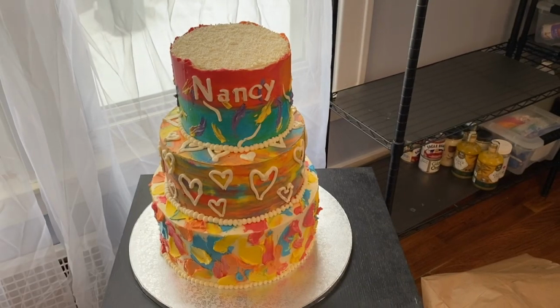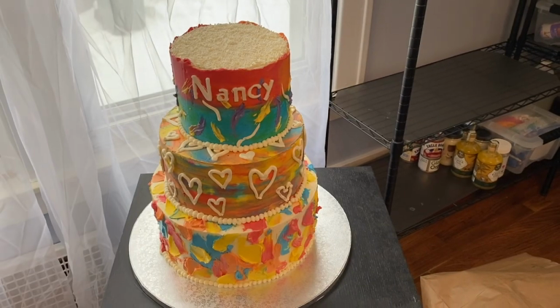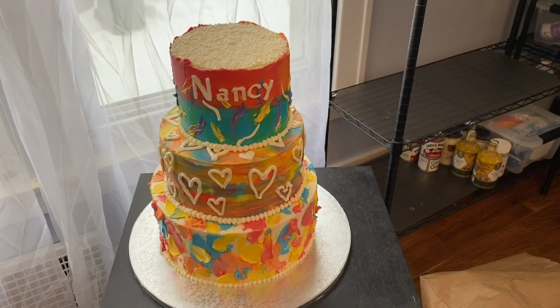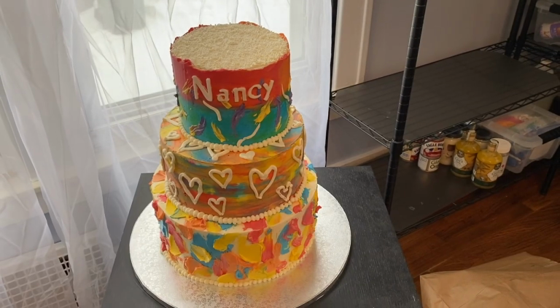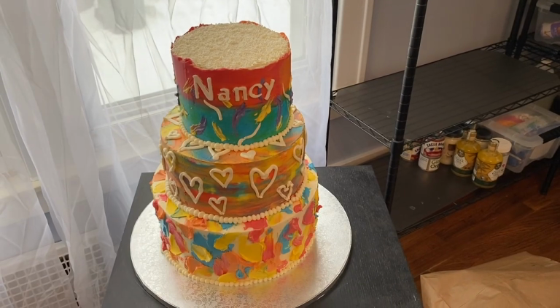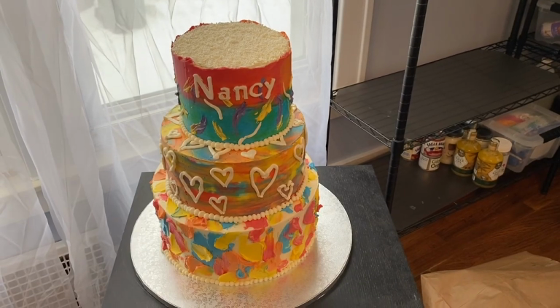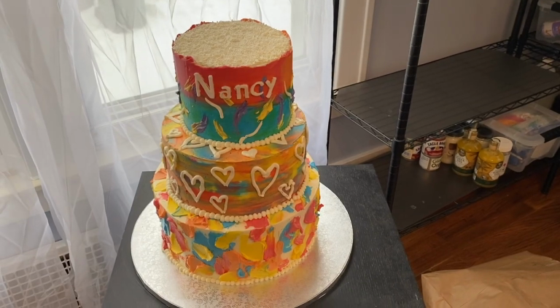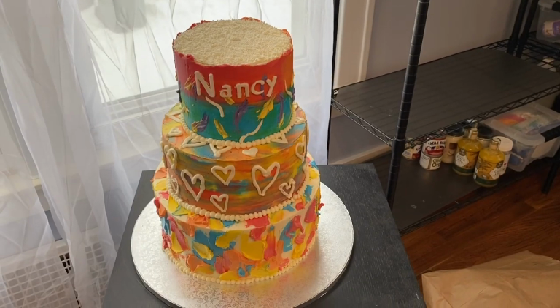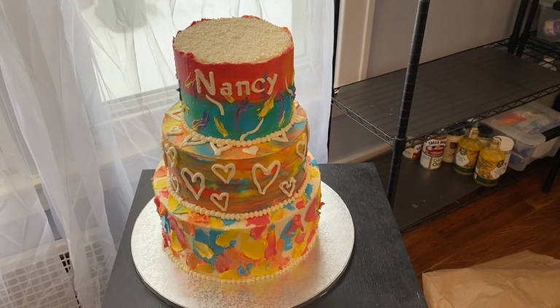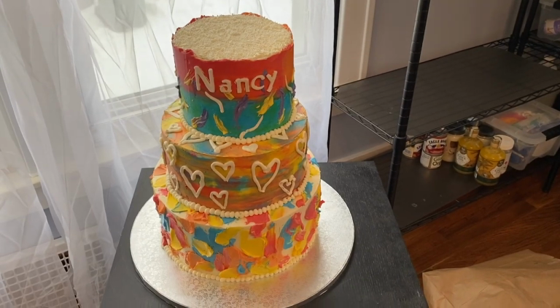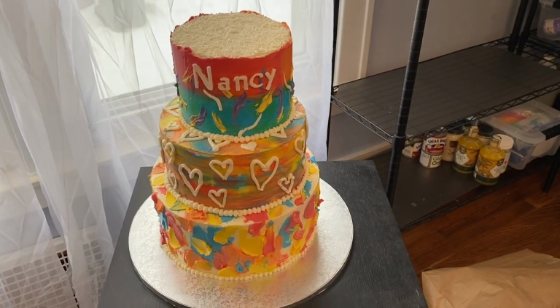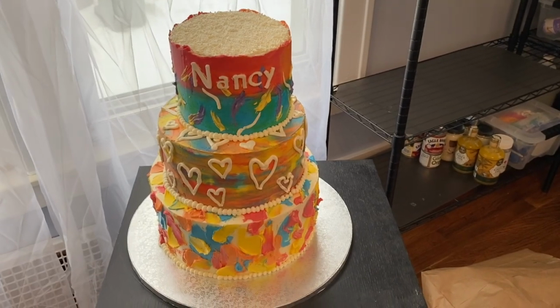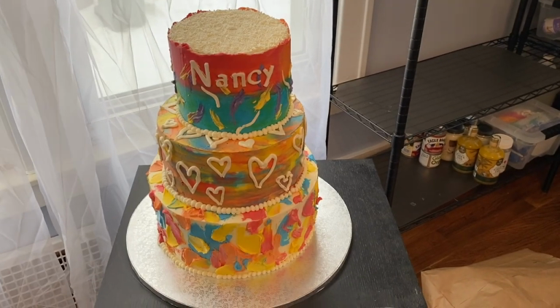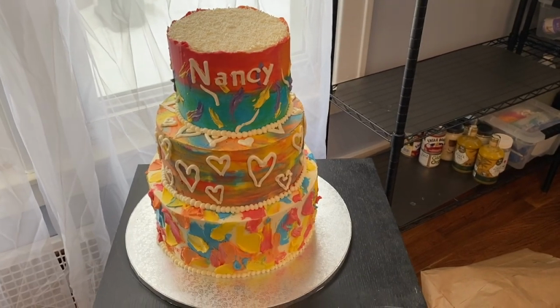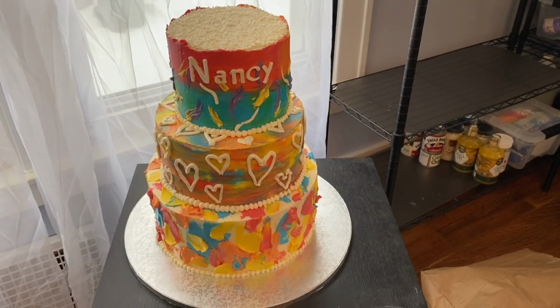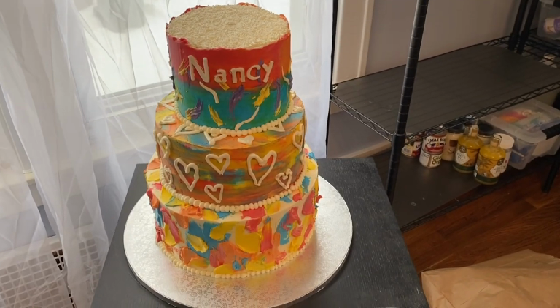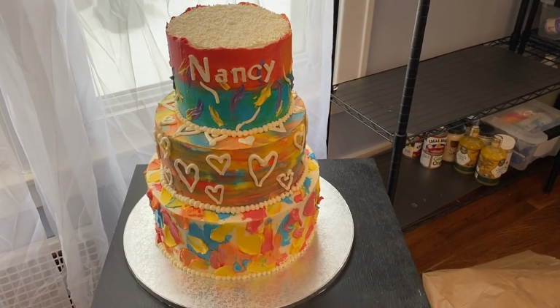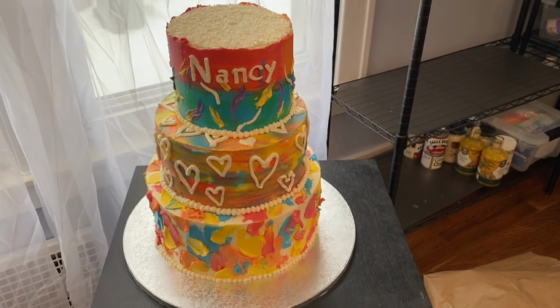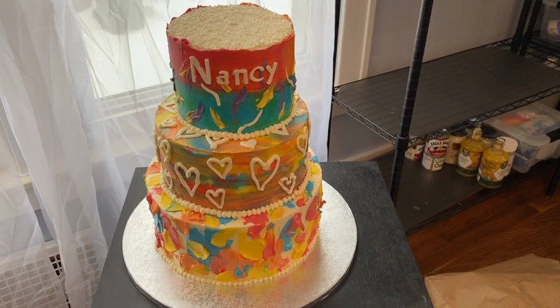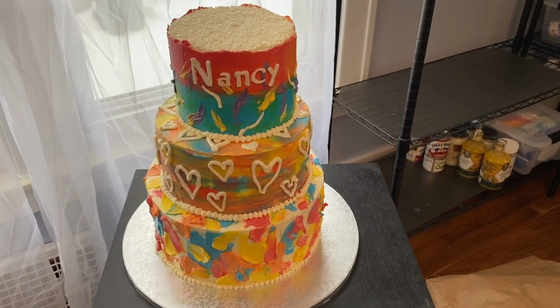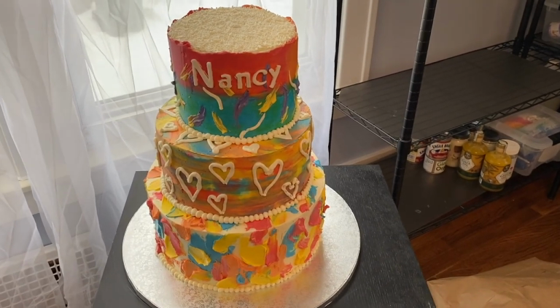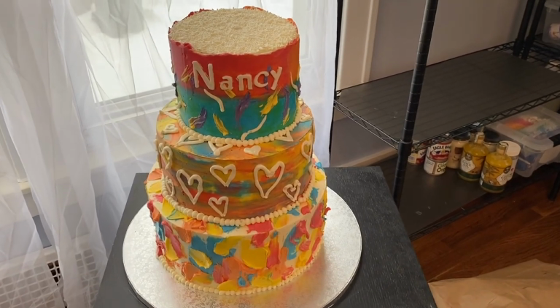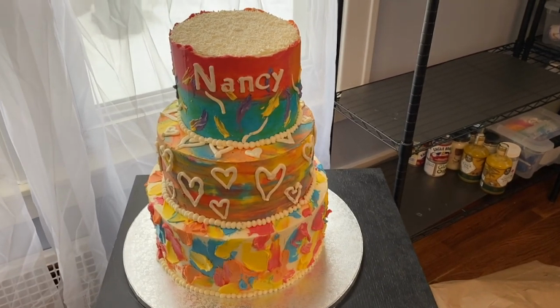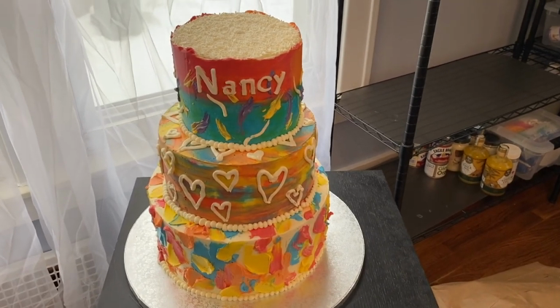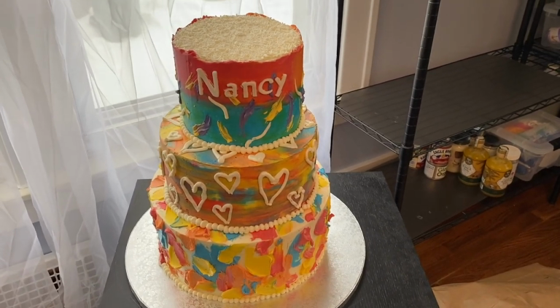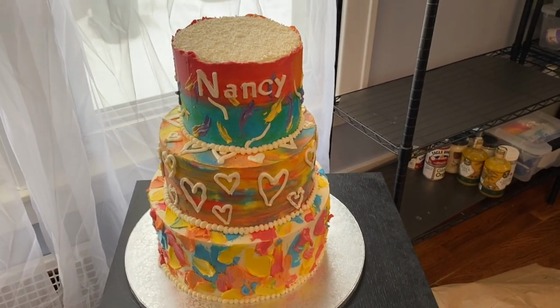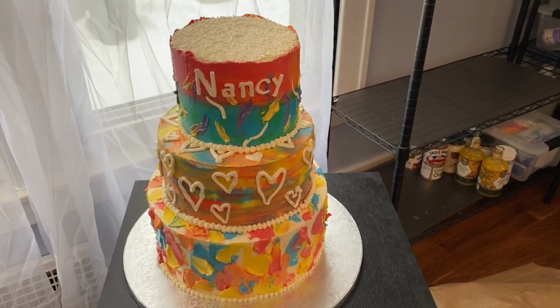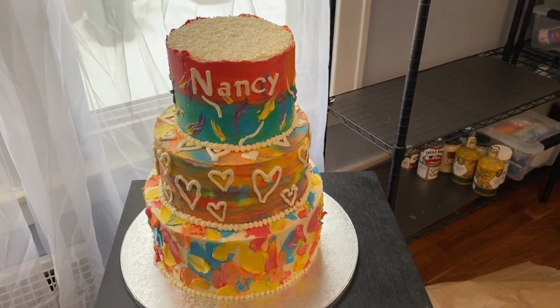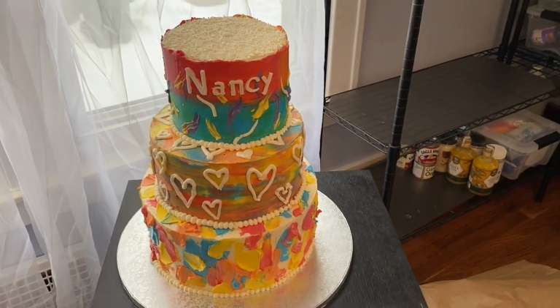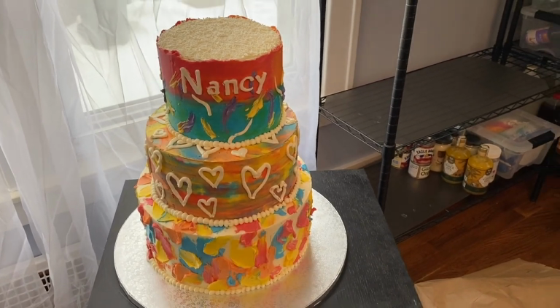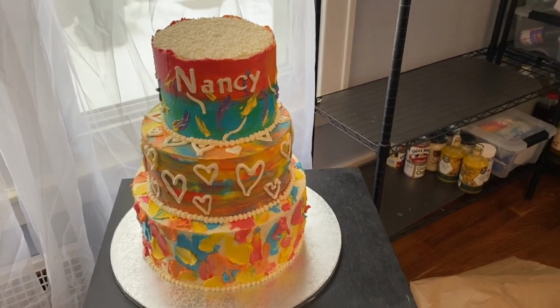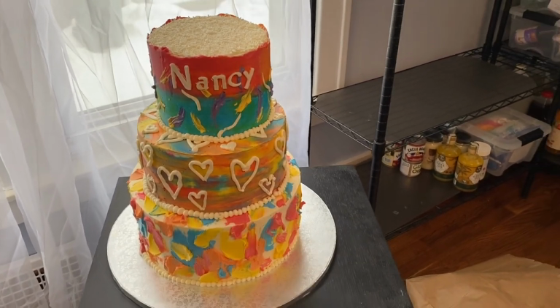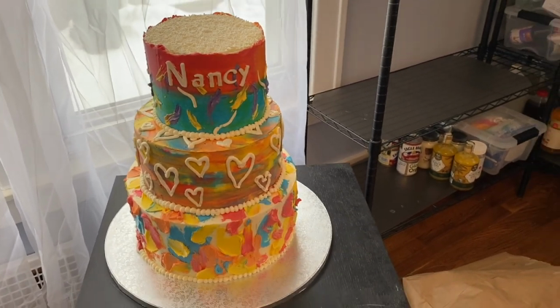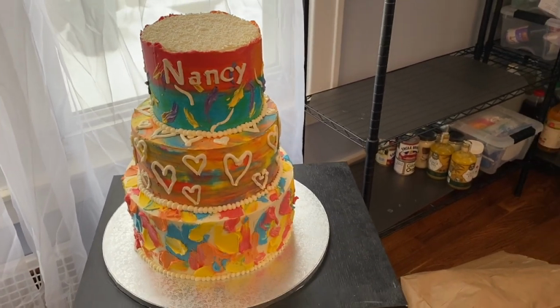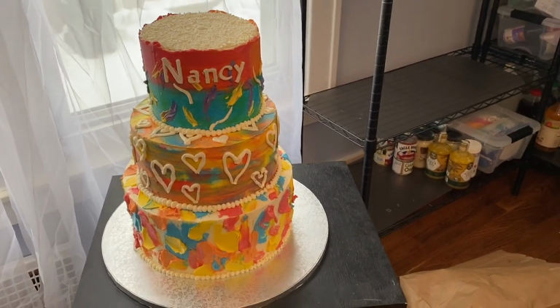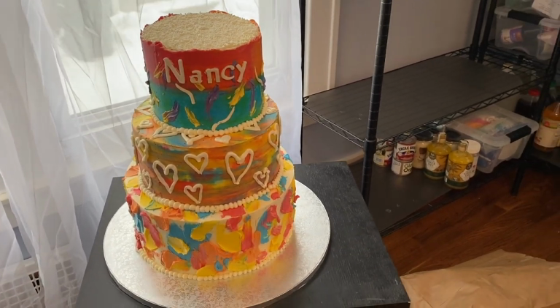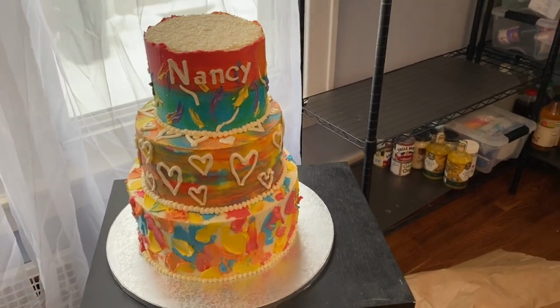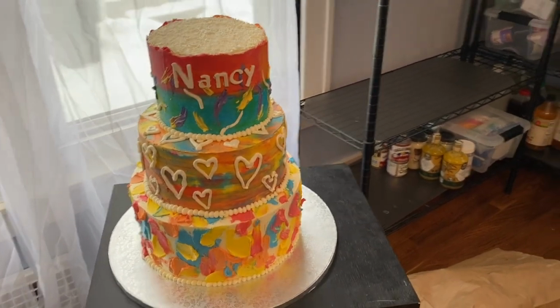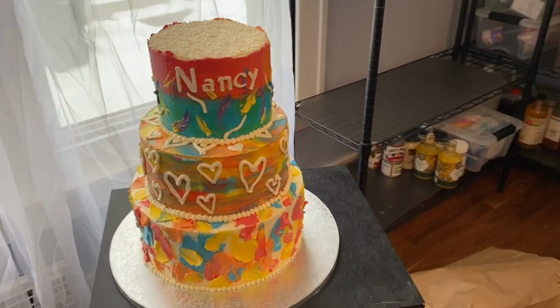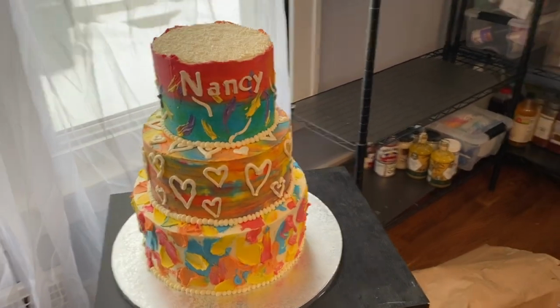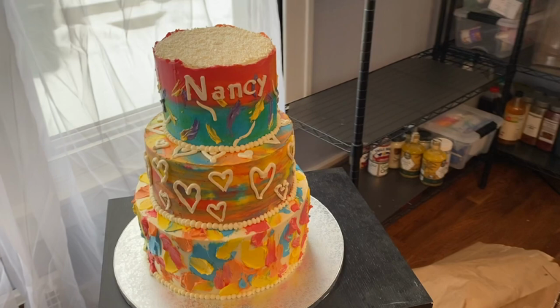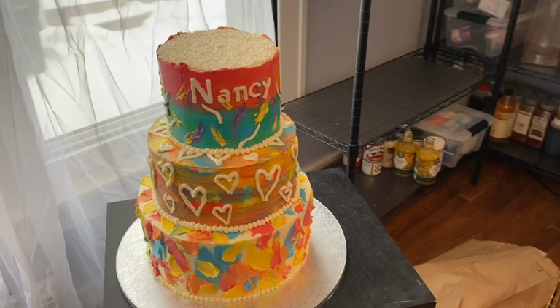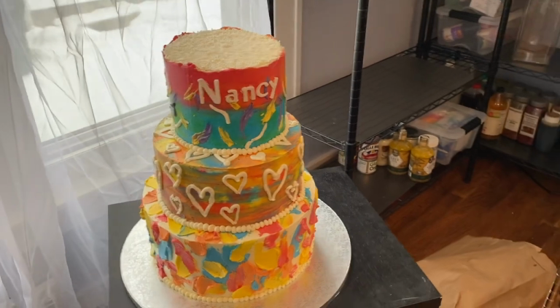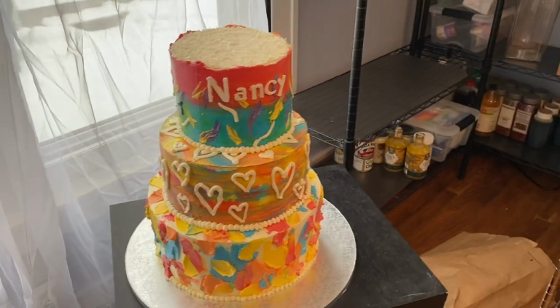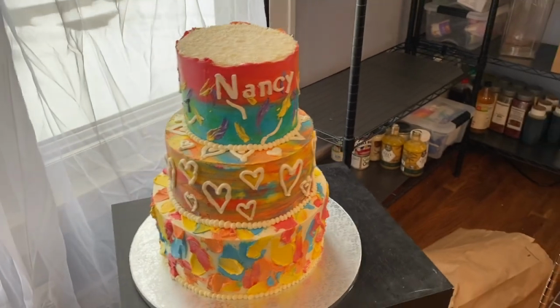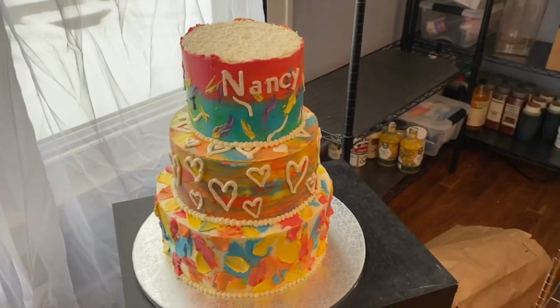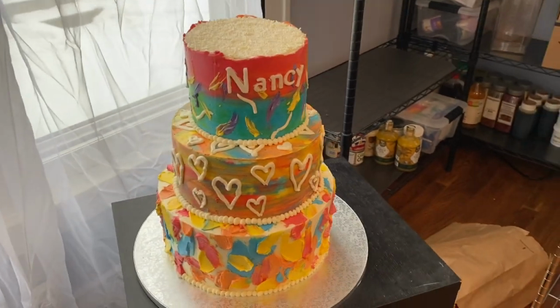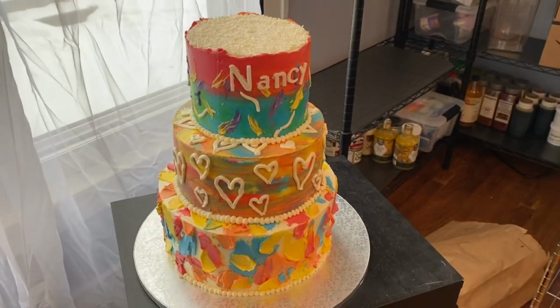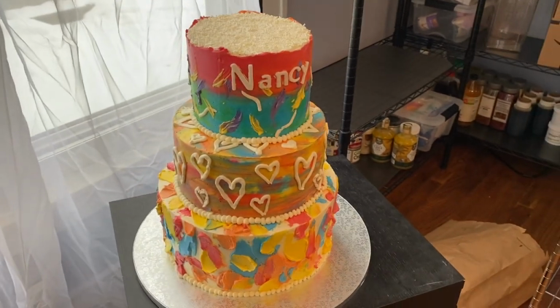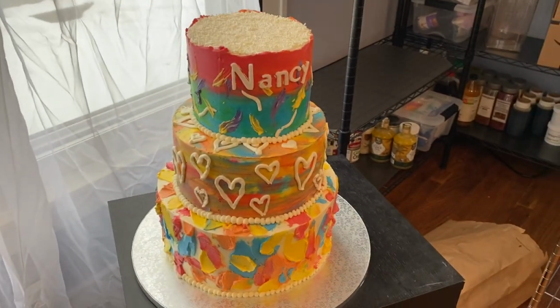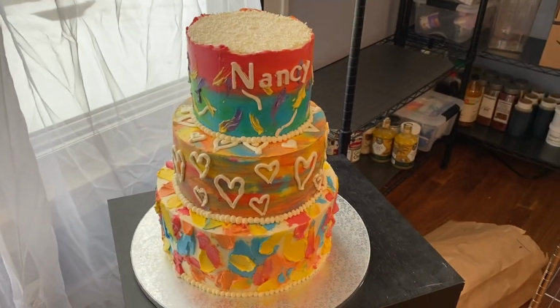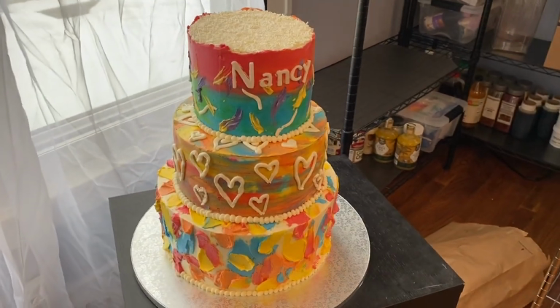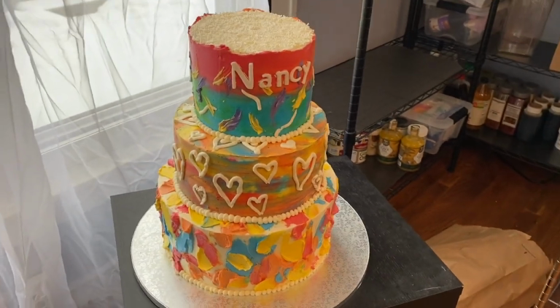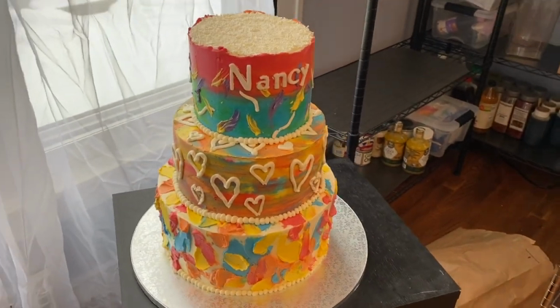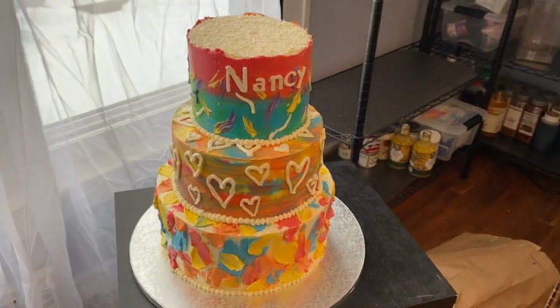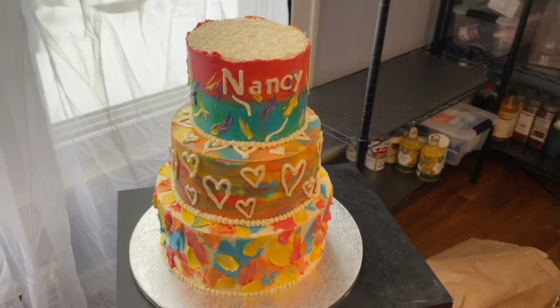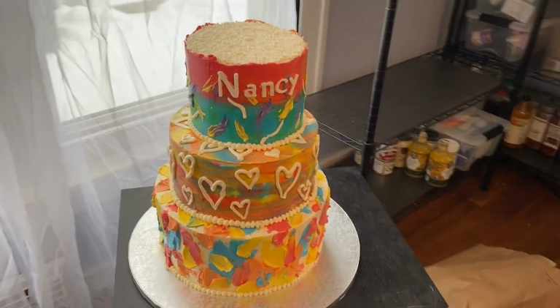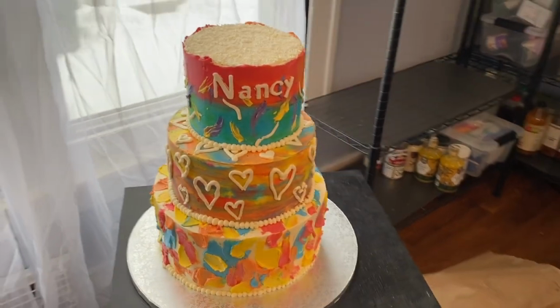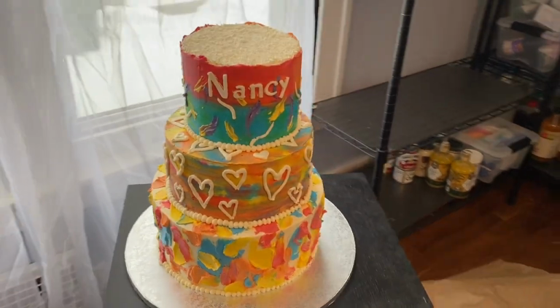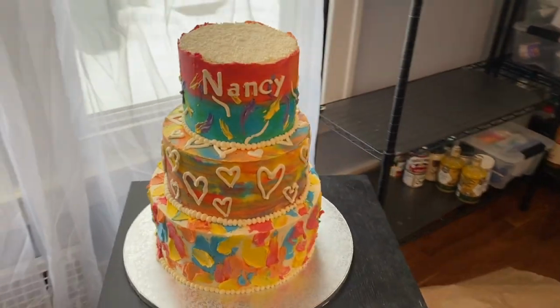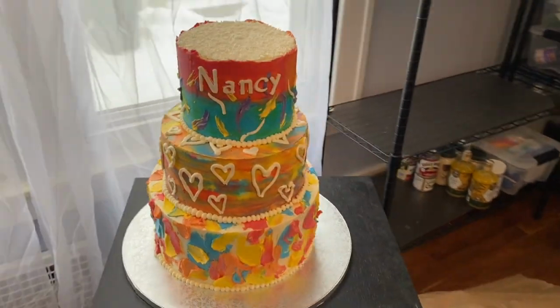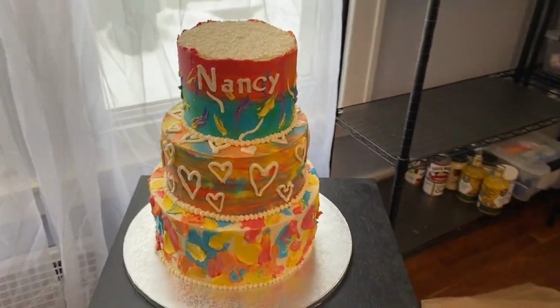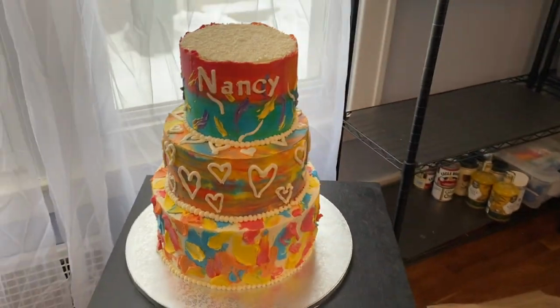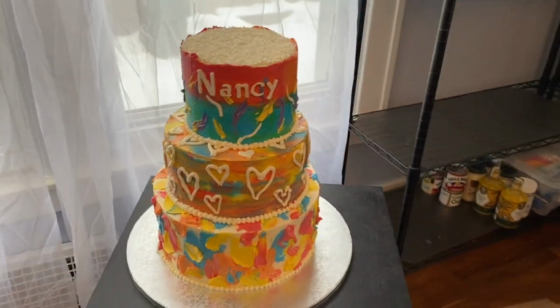Also, if you're curious, here's that cake we decorated for my grandmother's 80th birthday. Happy birthday!